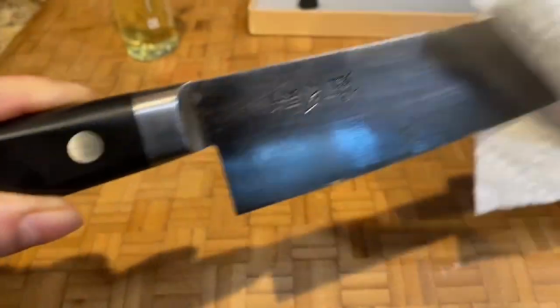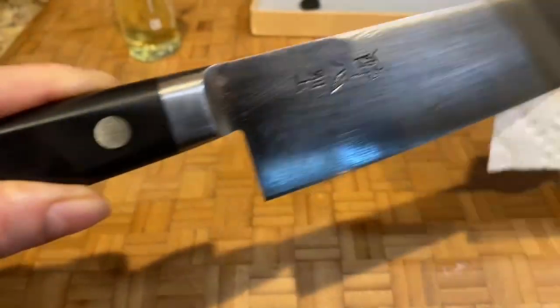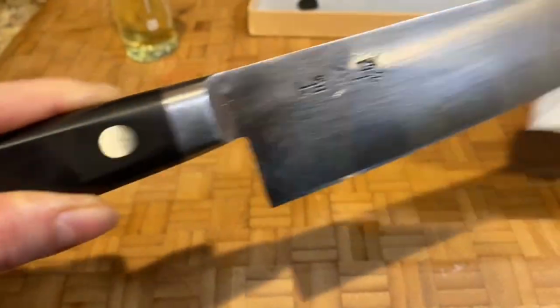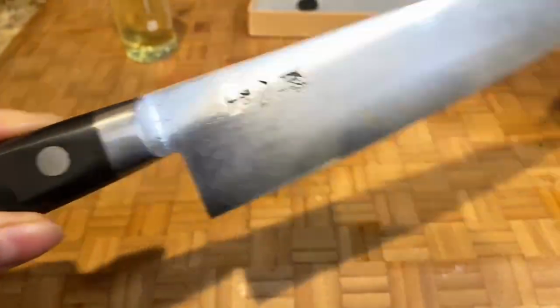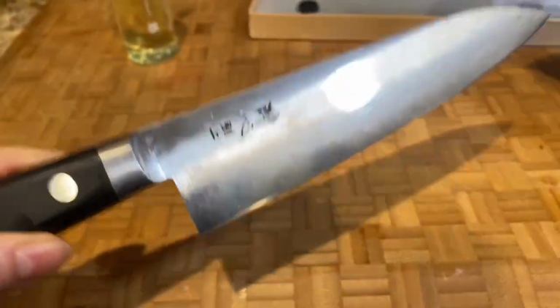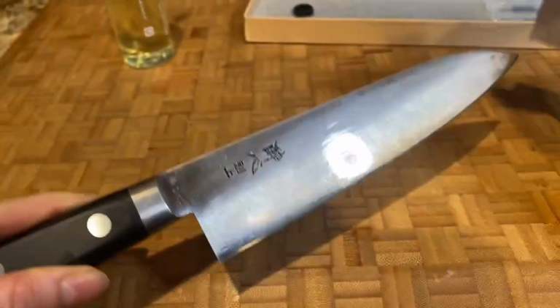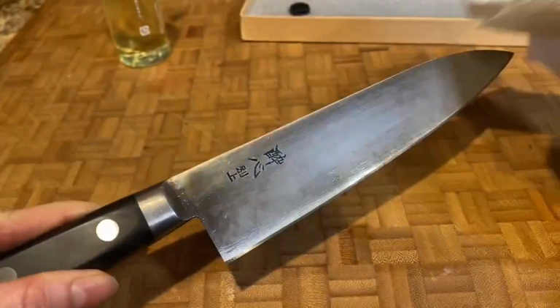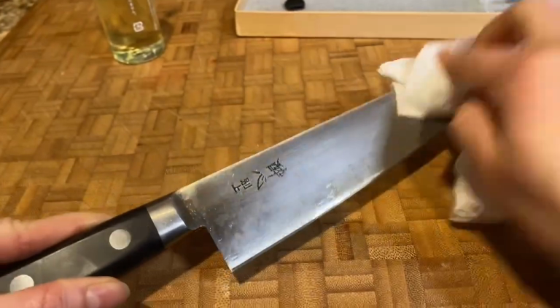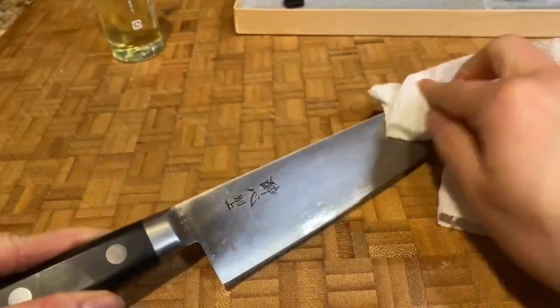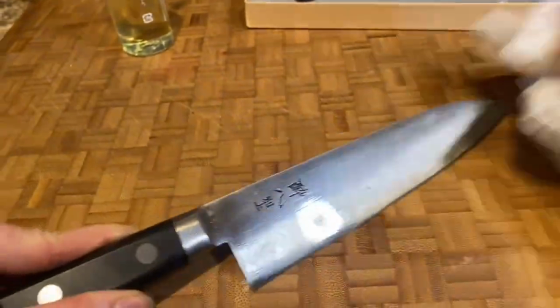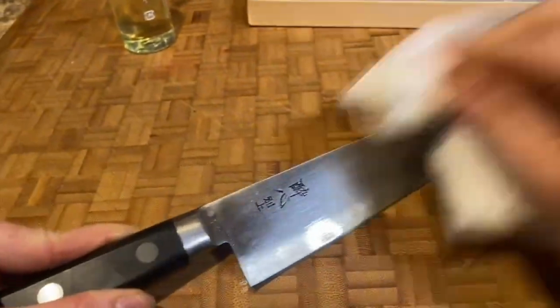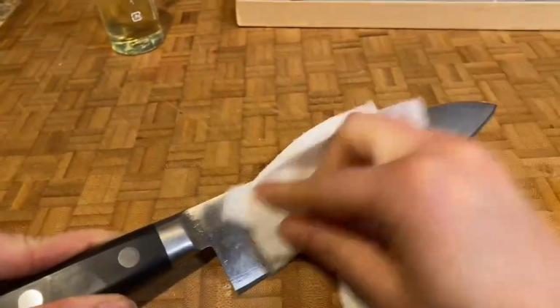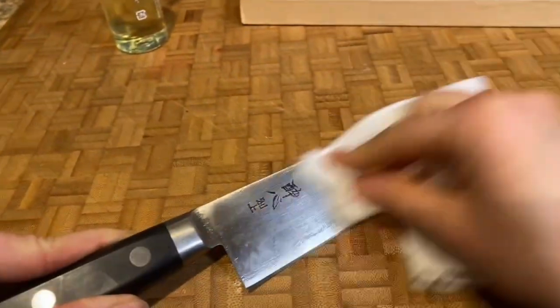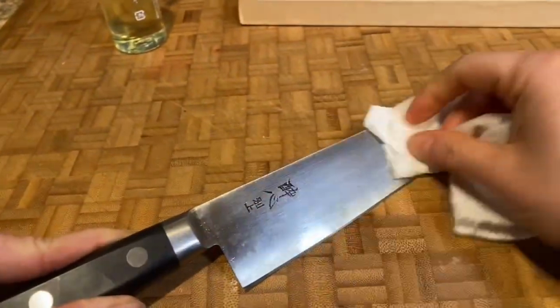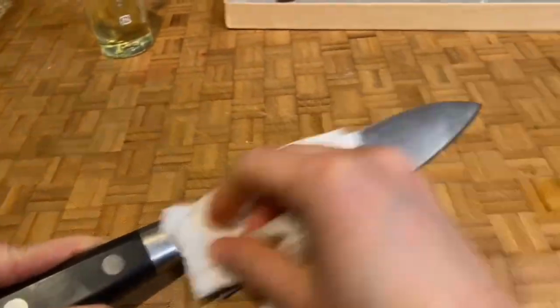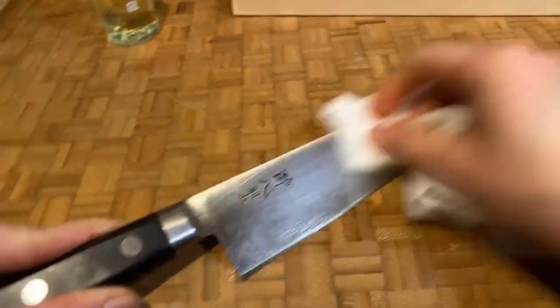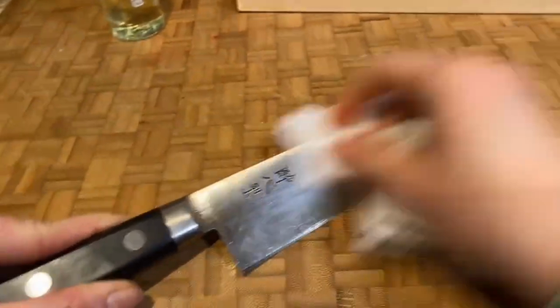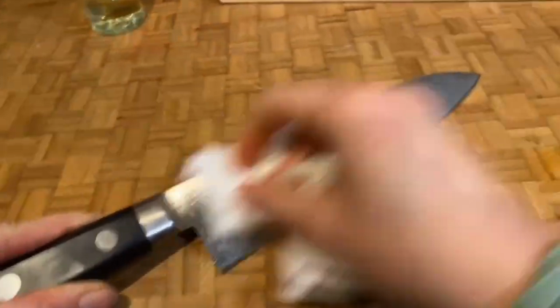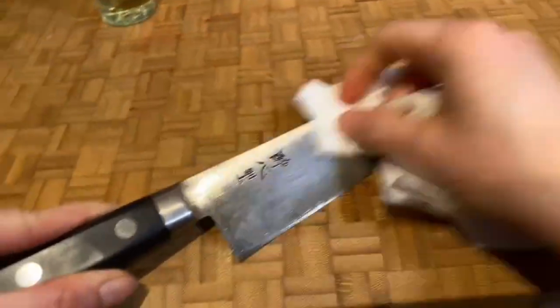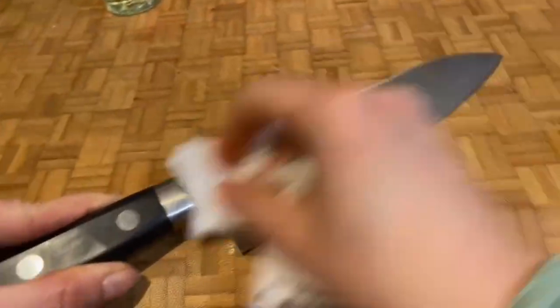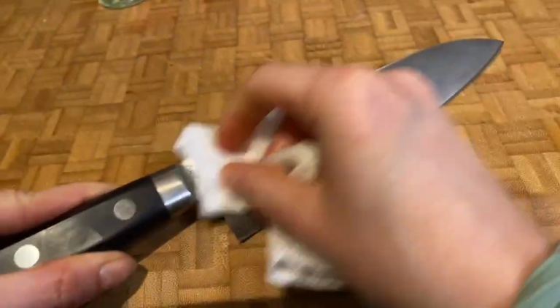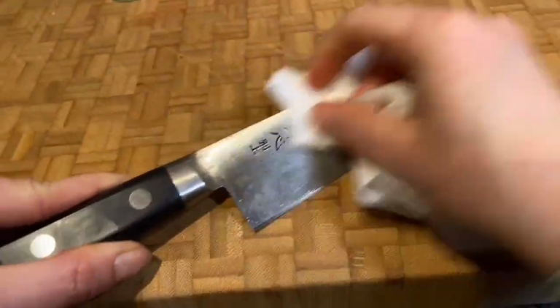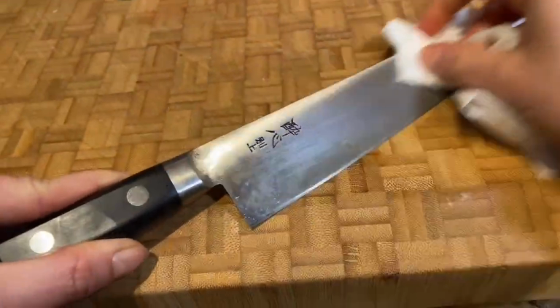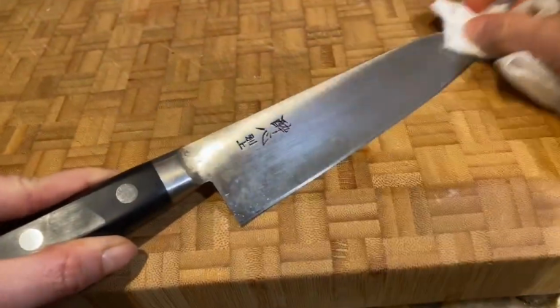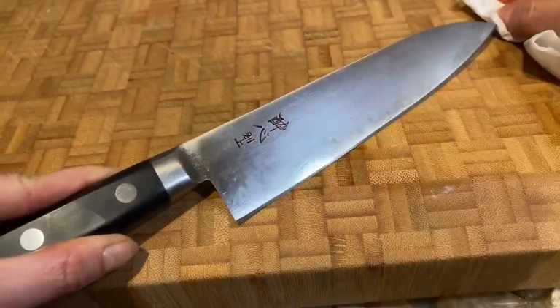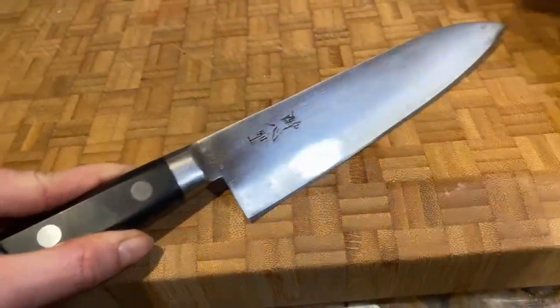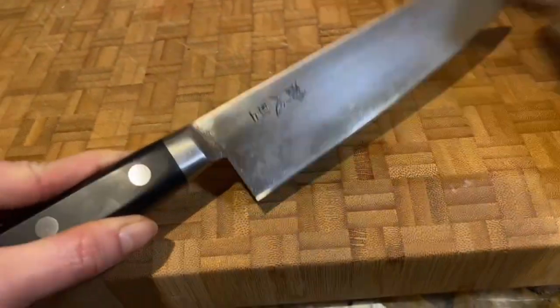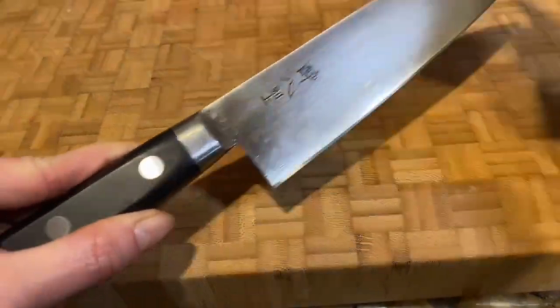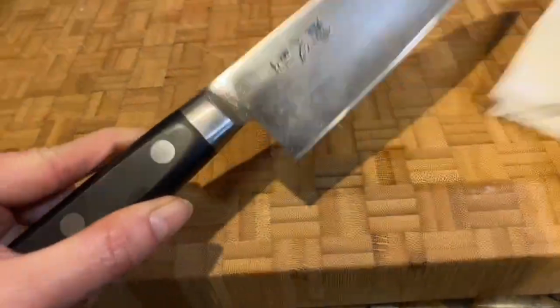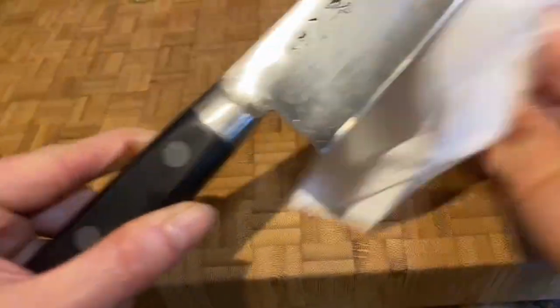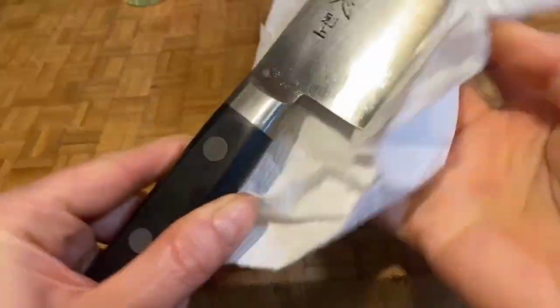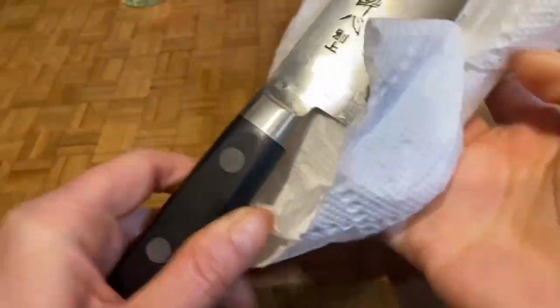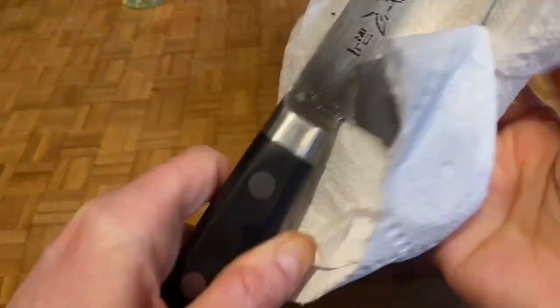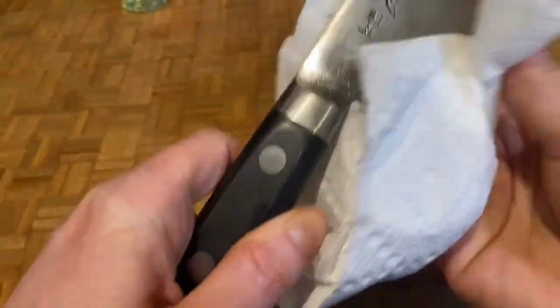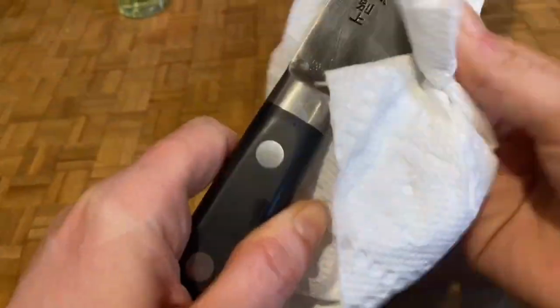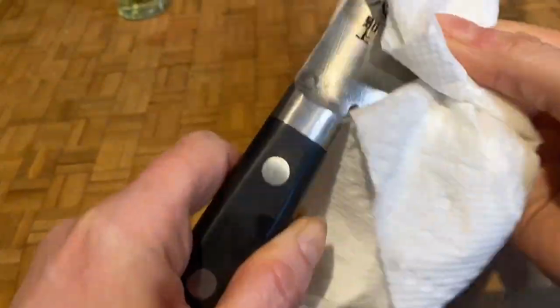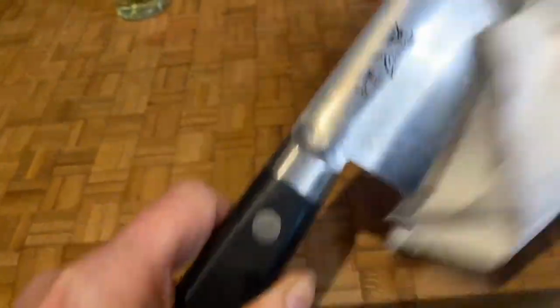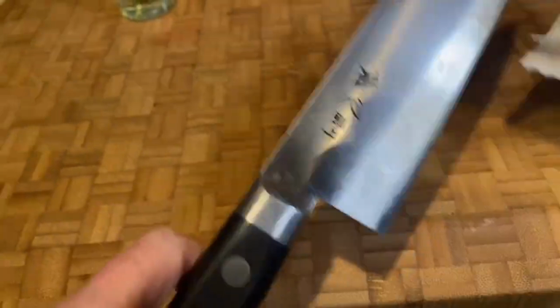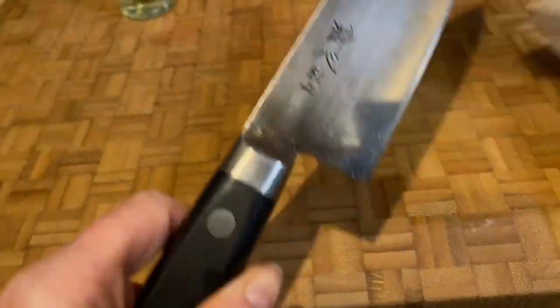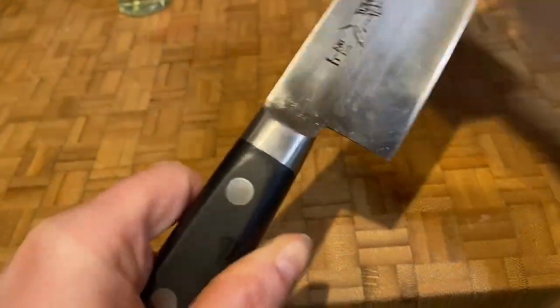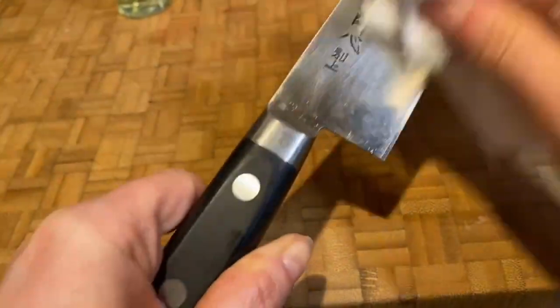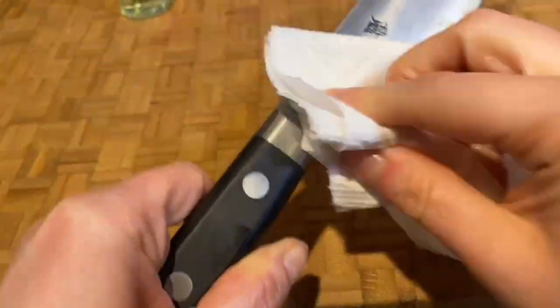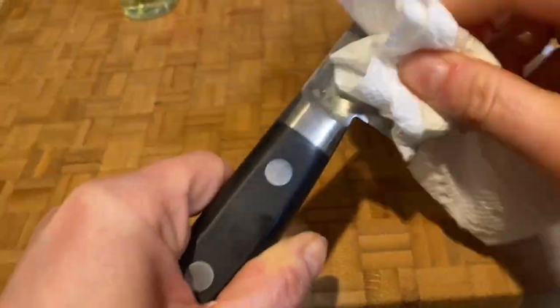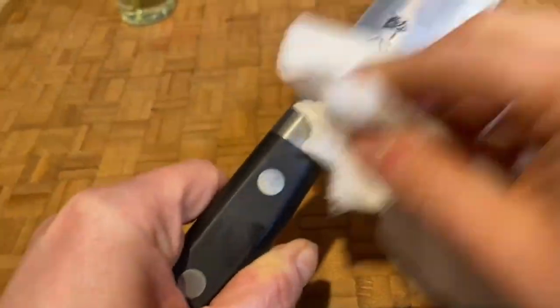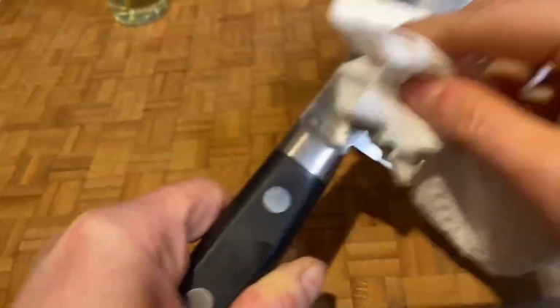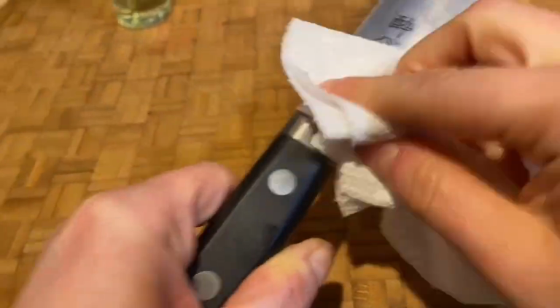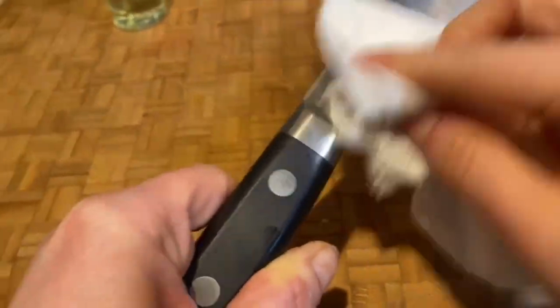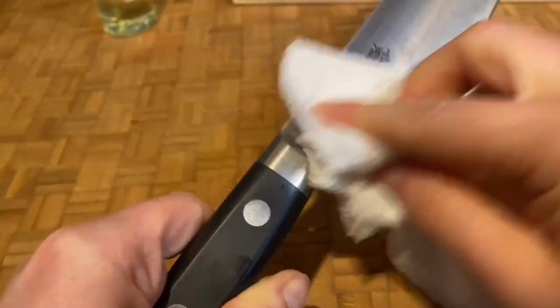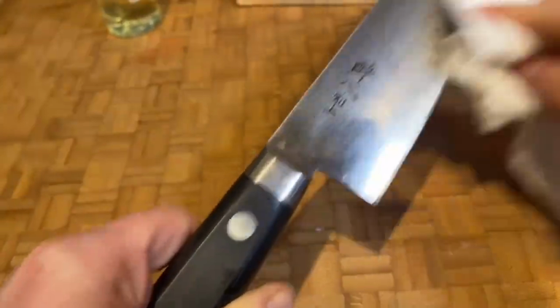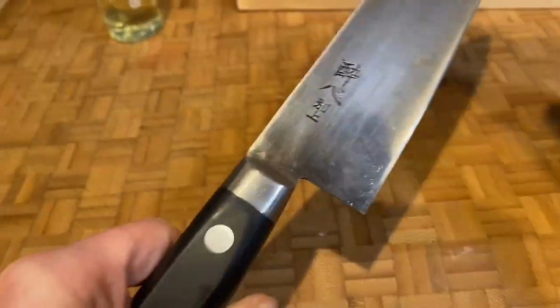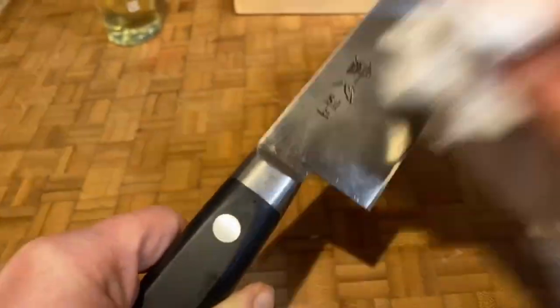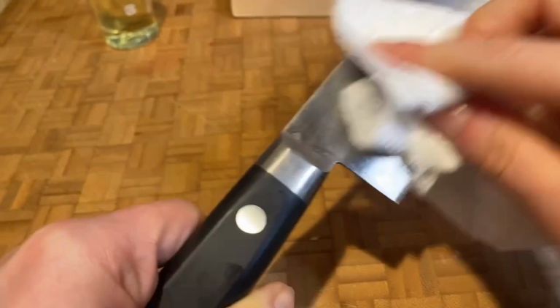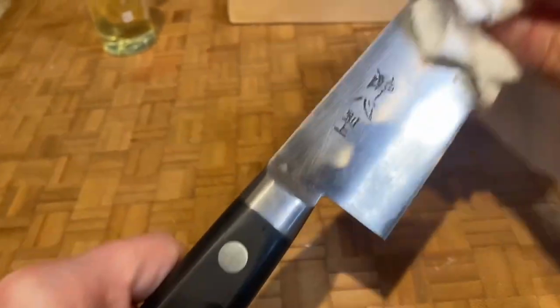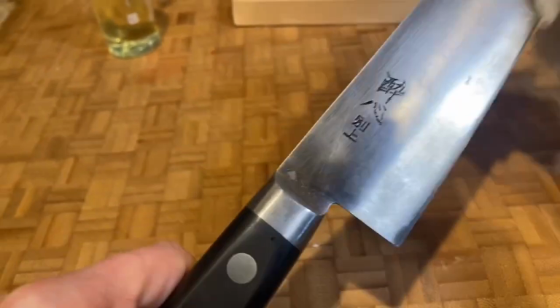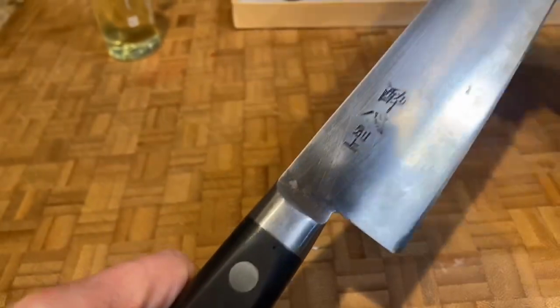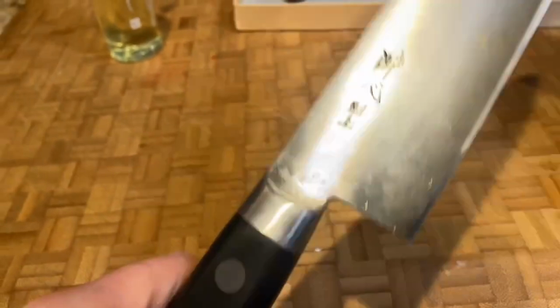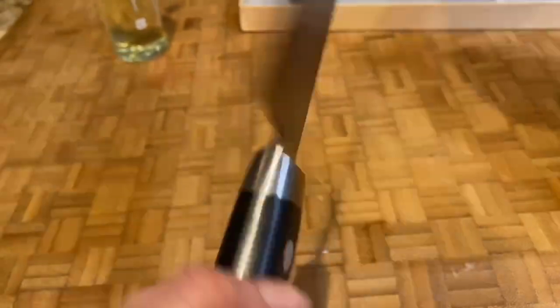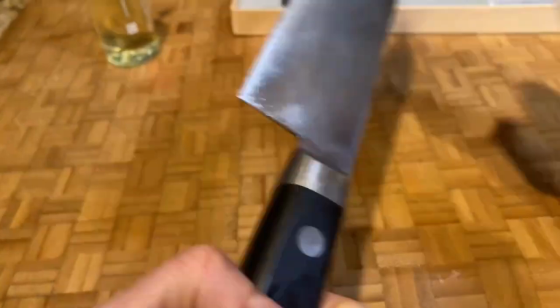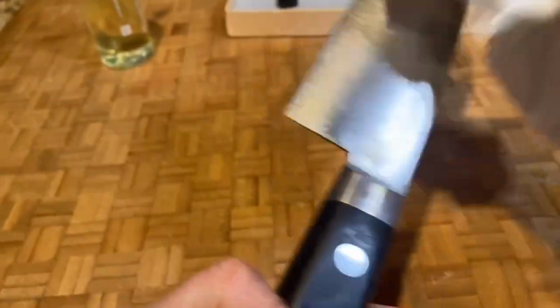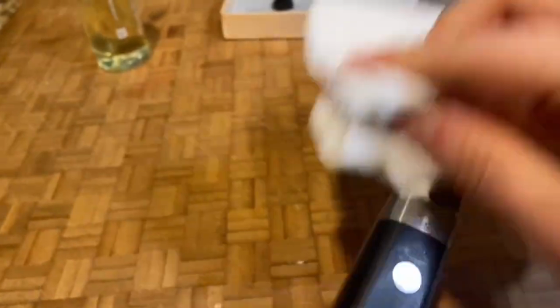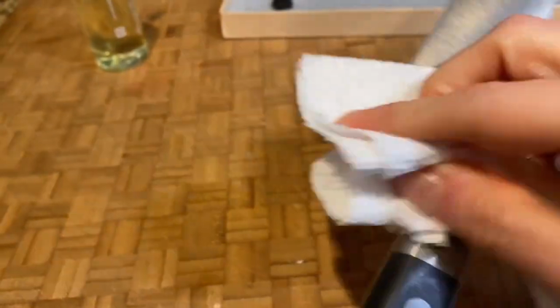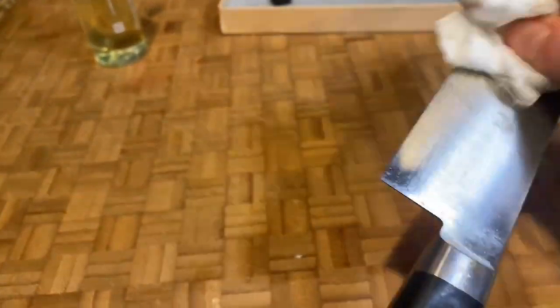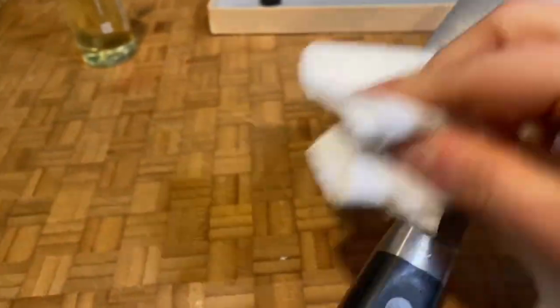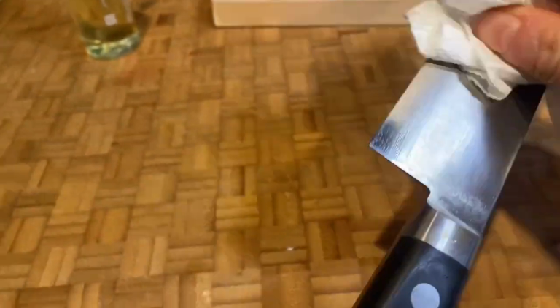Wipe off the residue. This should take no more than about 30 seconds.